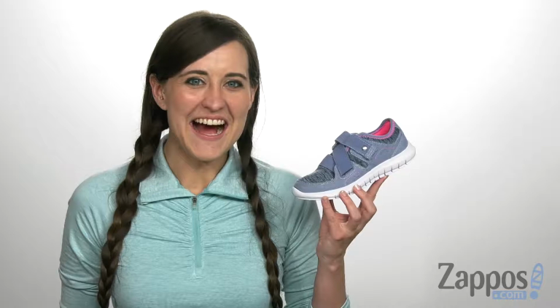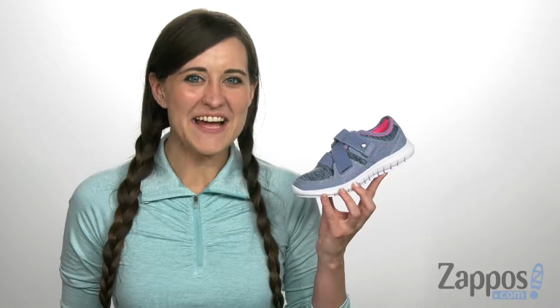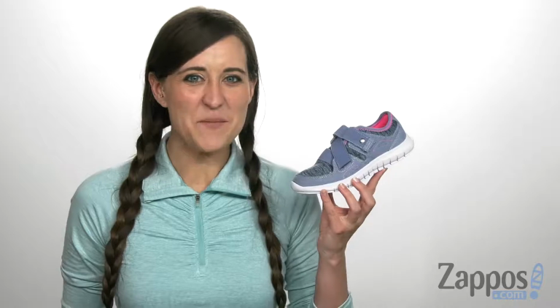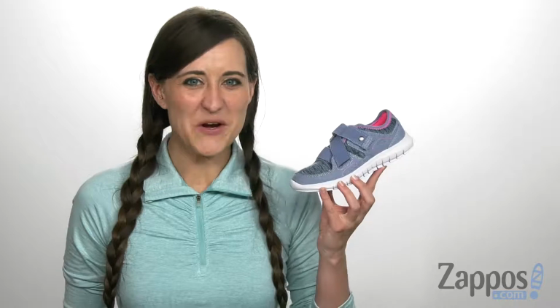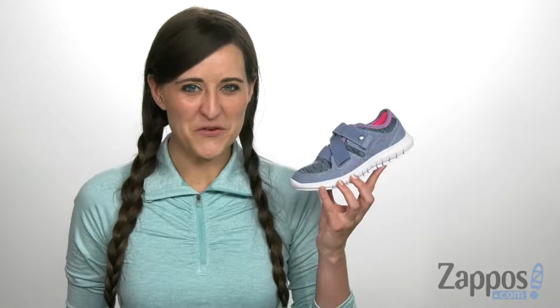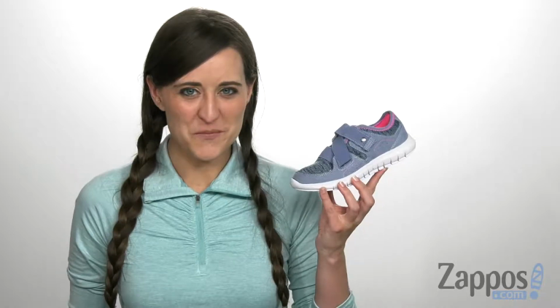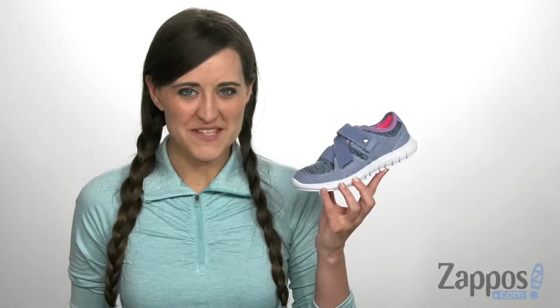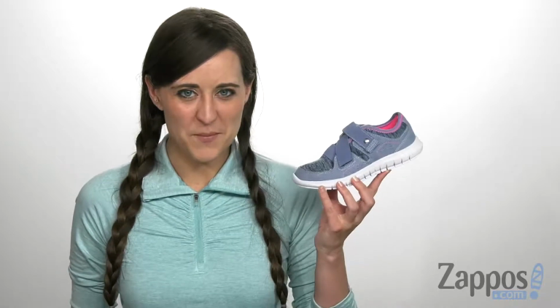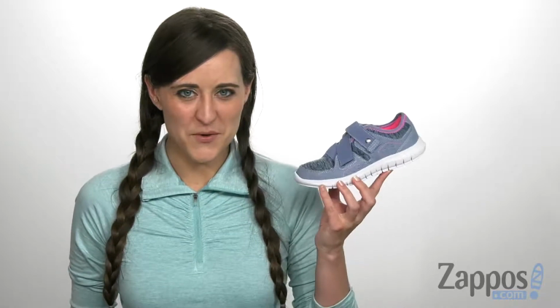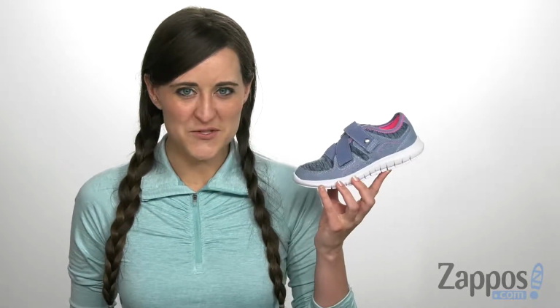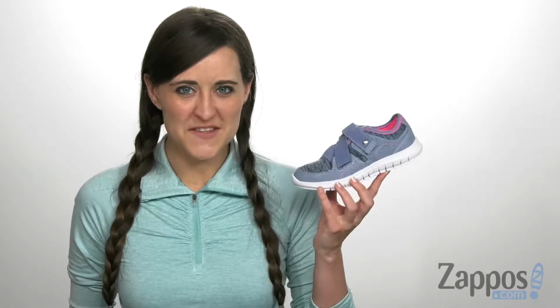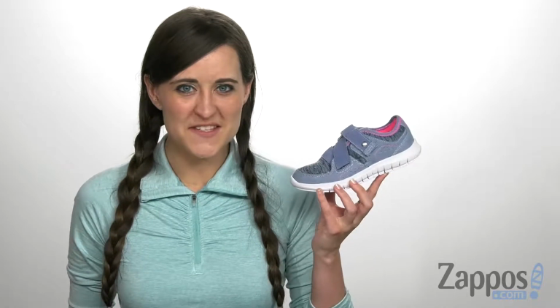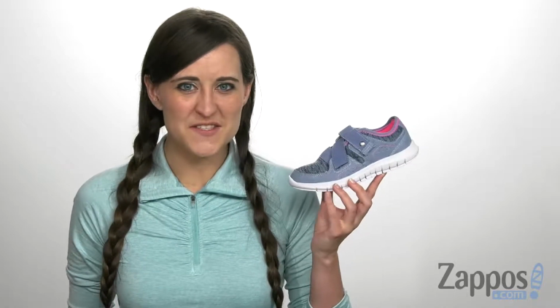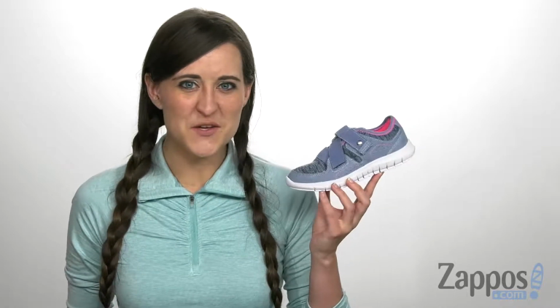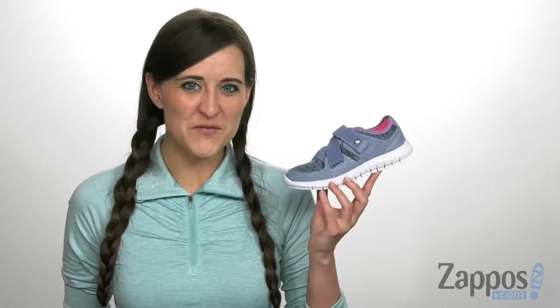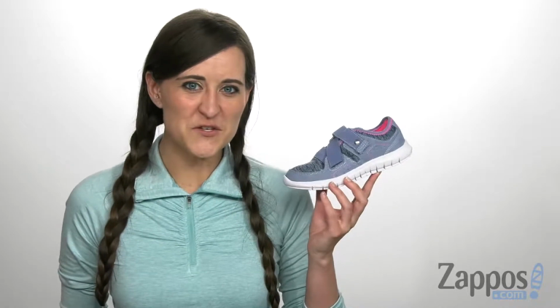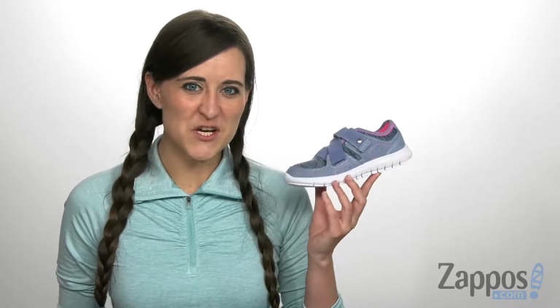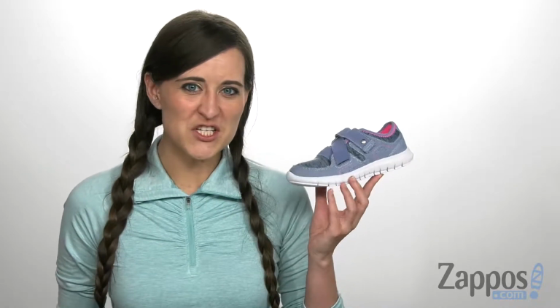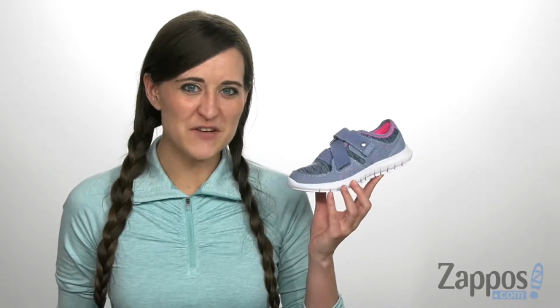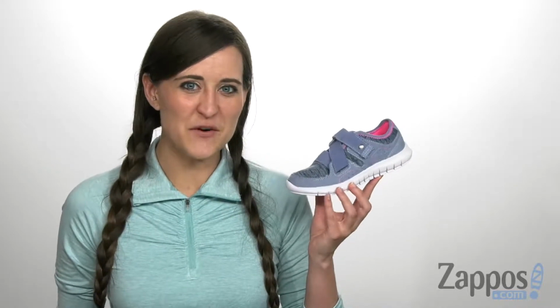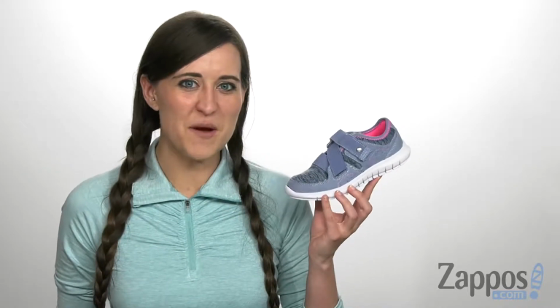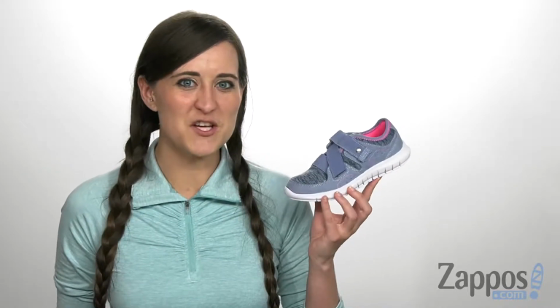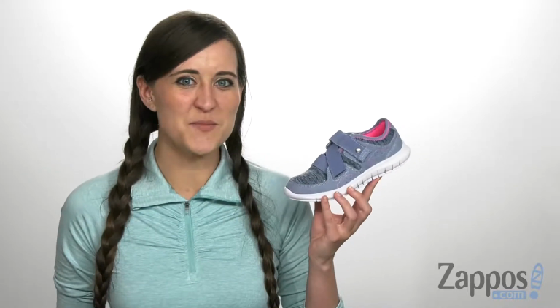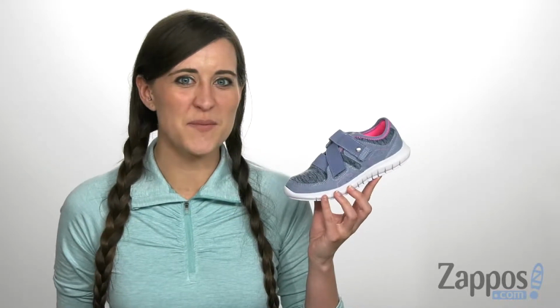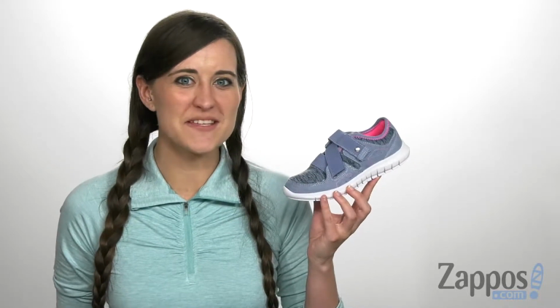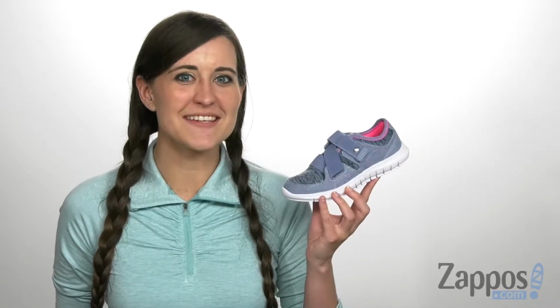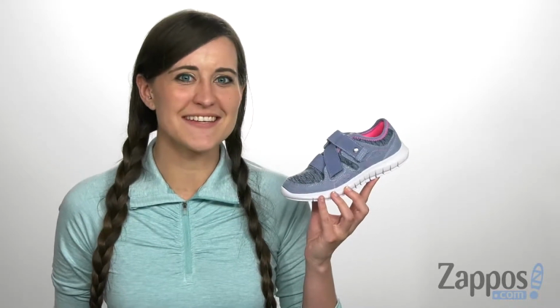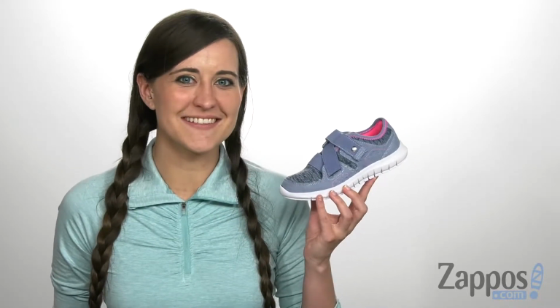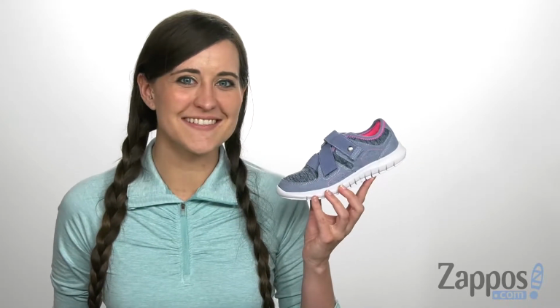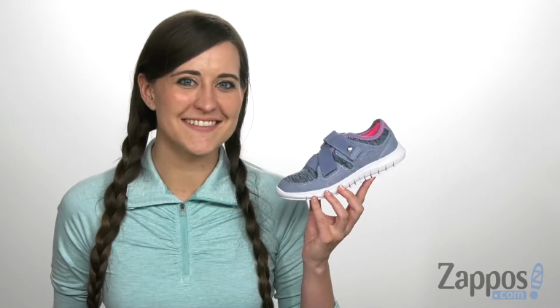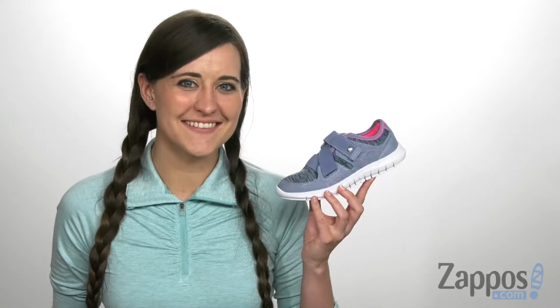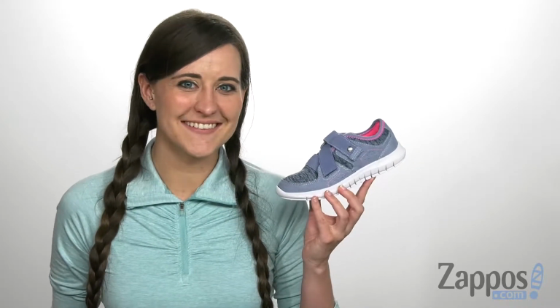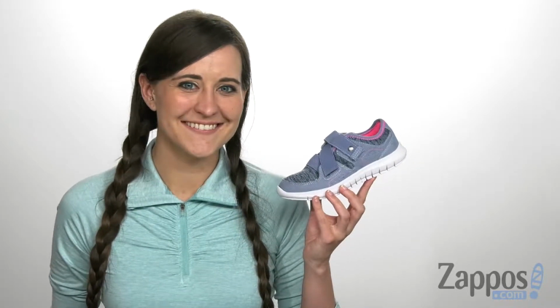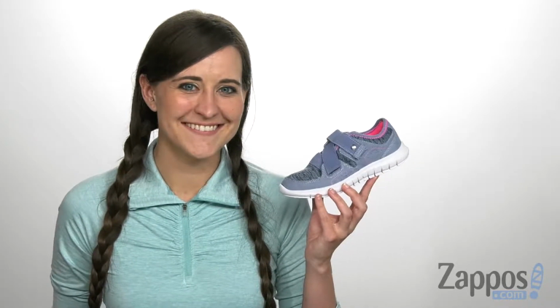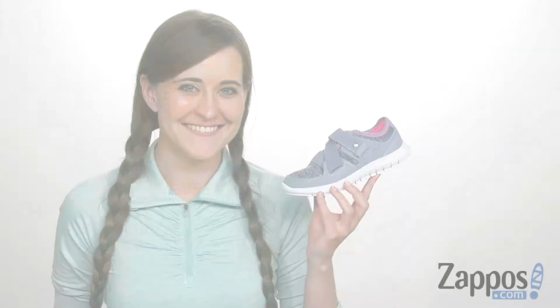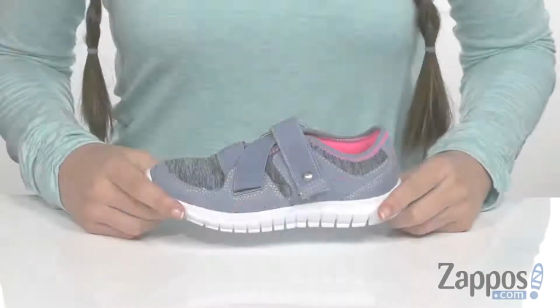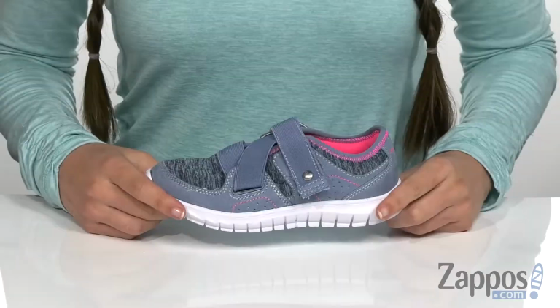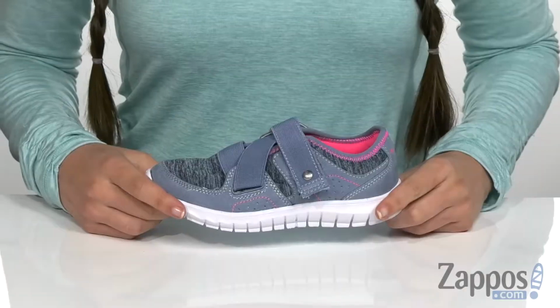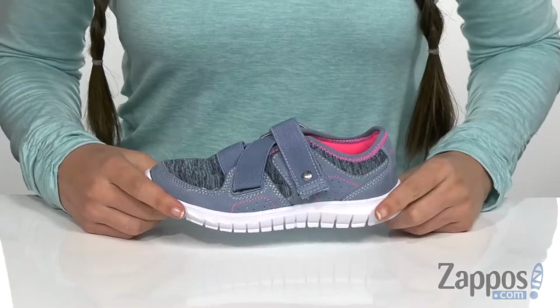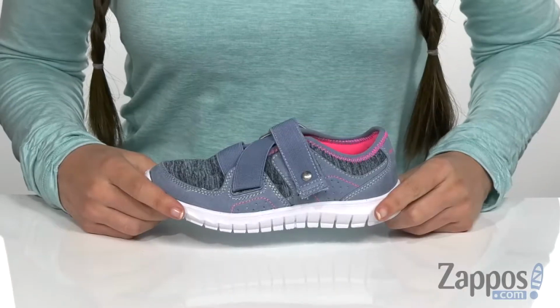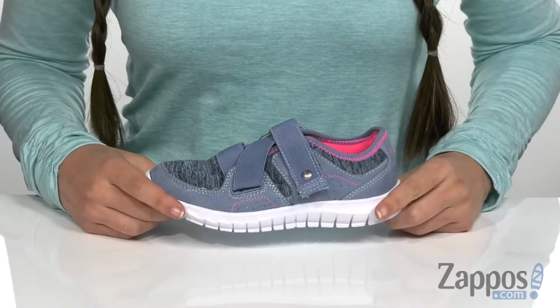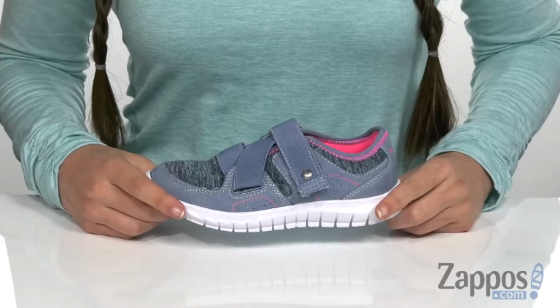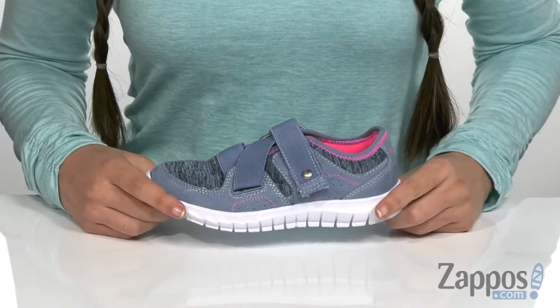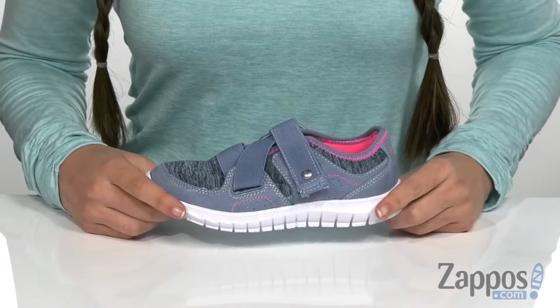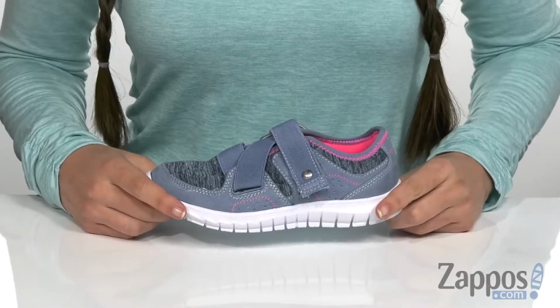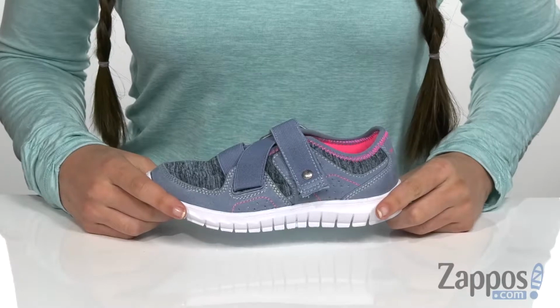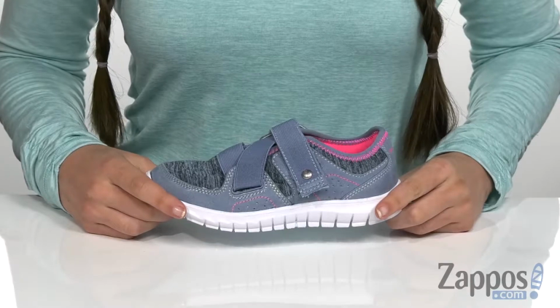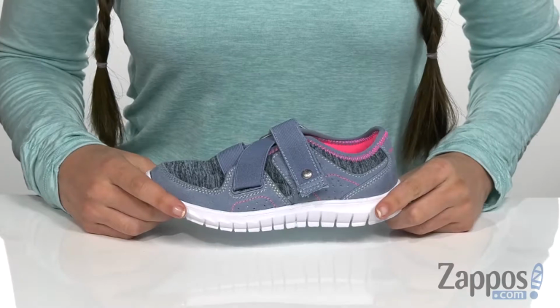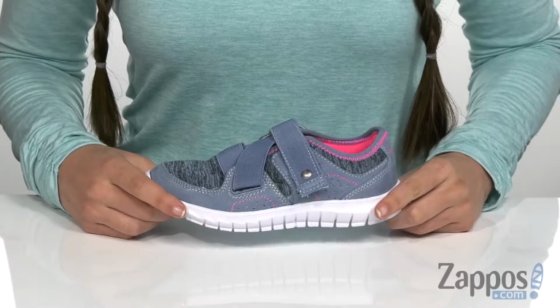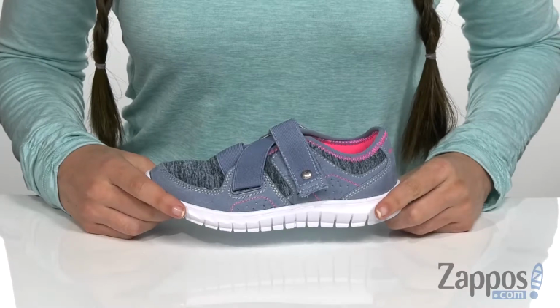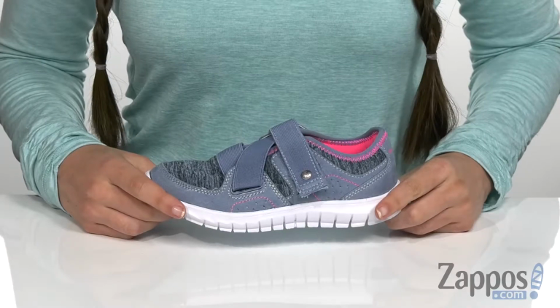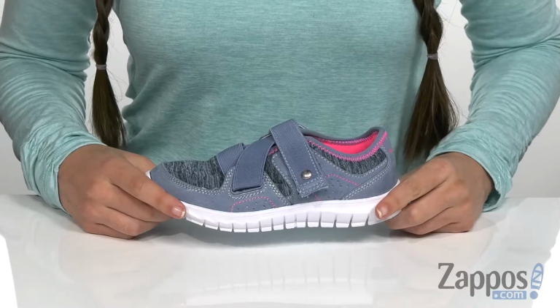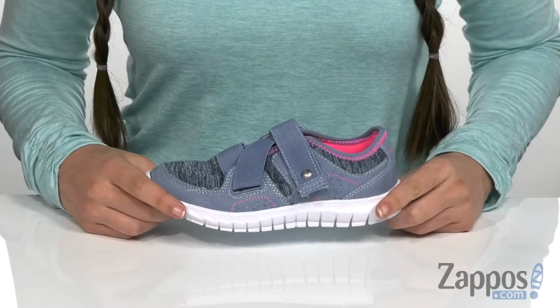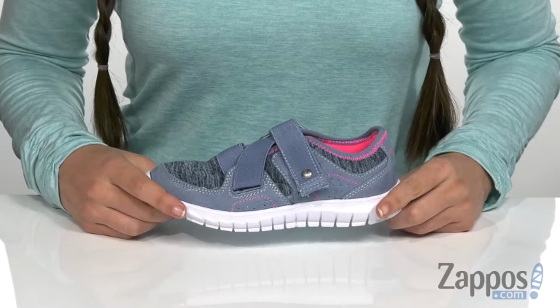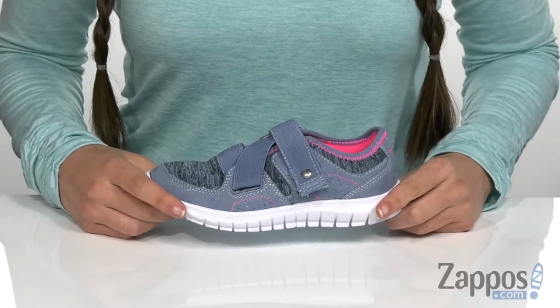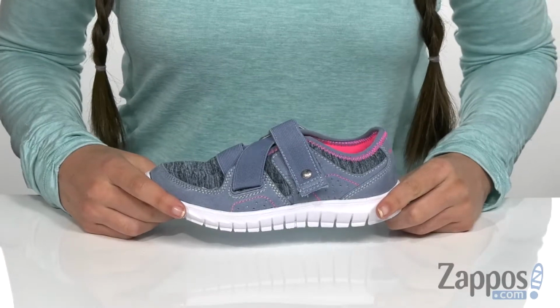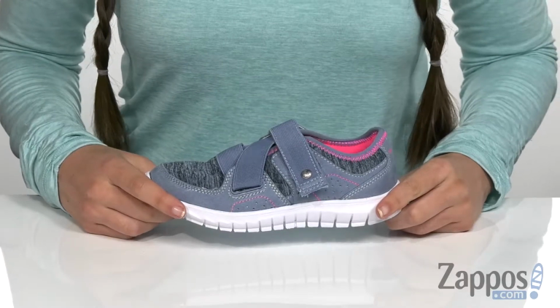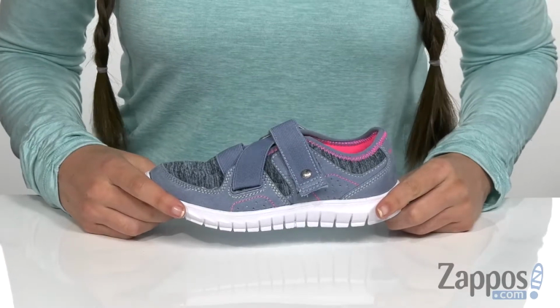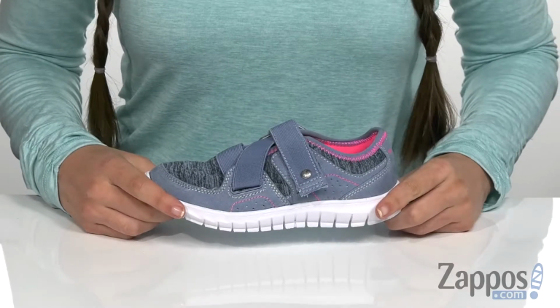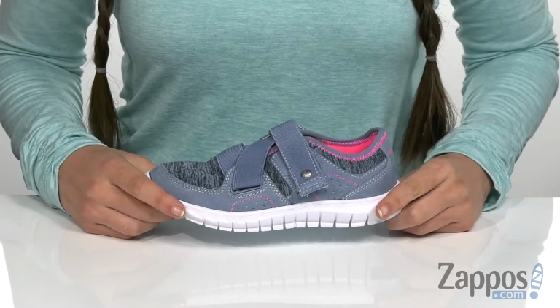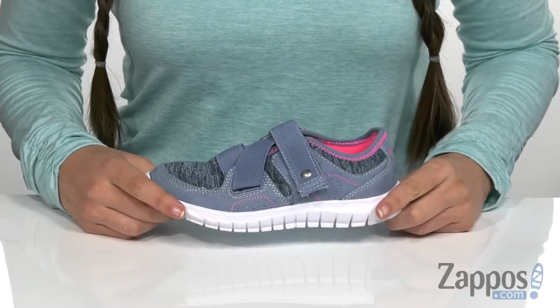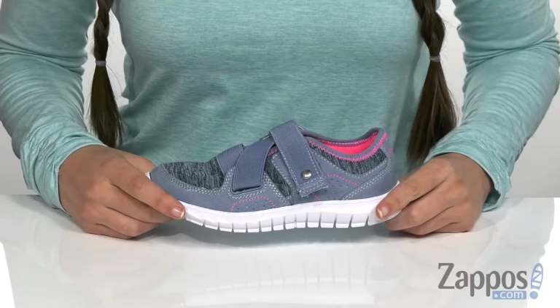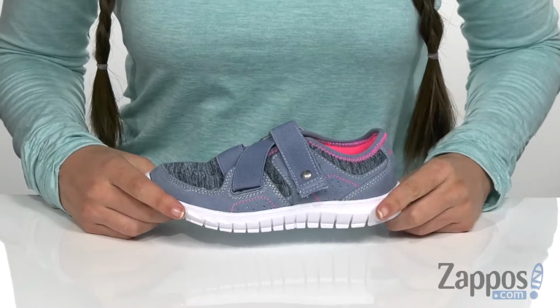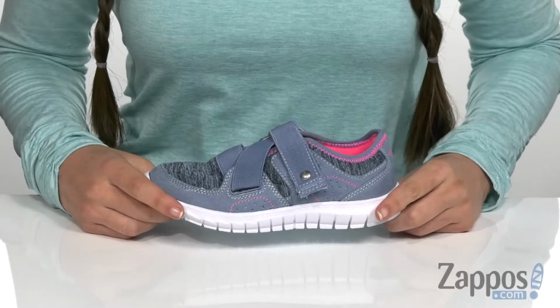Hi, I'm Ariel from Zappos, and this is Sophie Tresha from Hush Puppies Kids. With these sneakers, they're sure to stay super comfortable all day long.